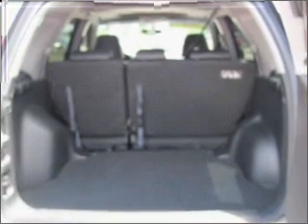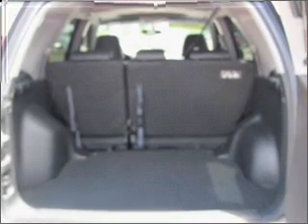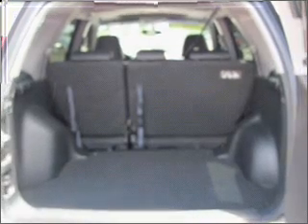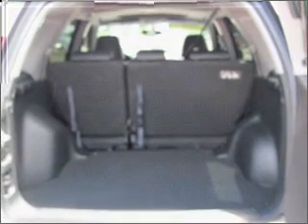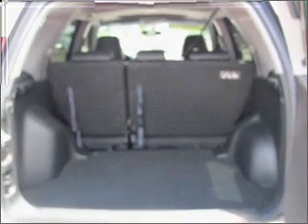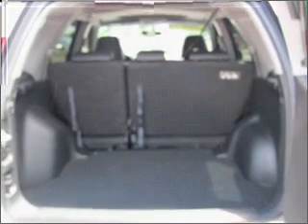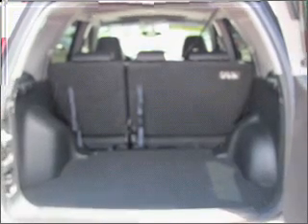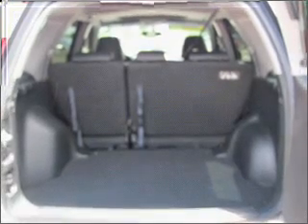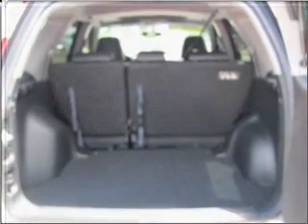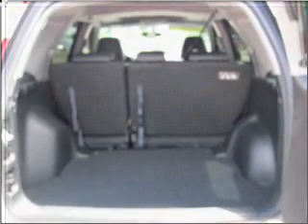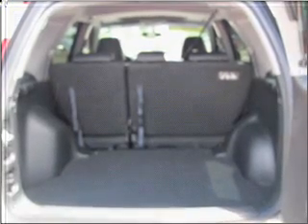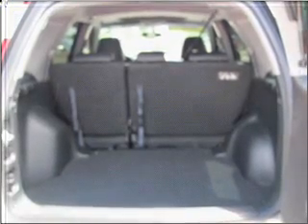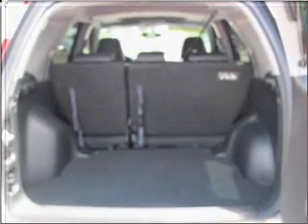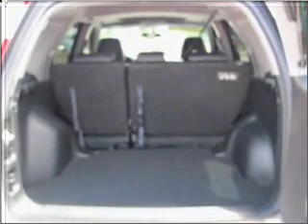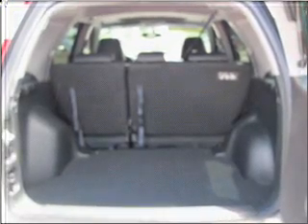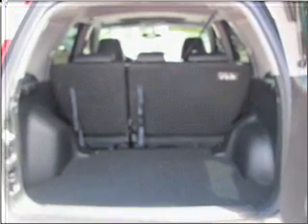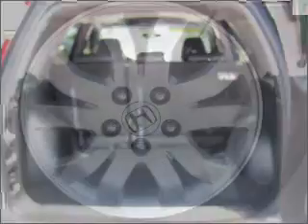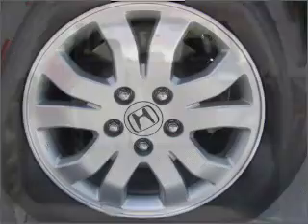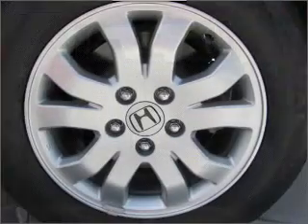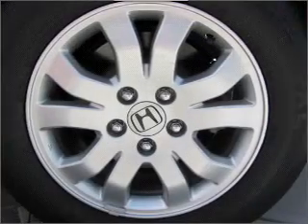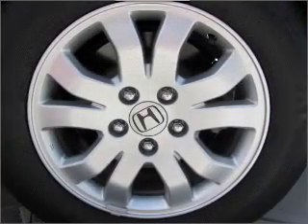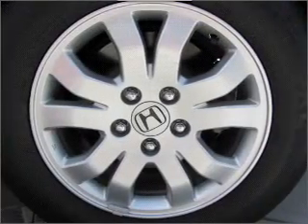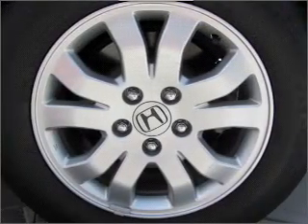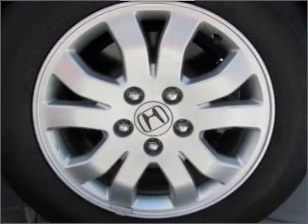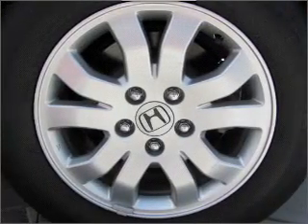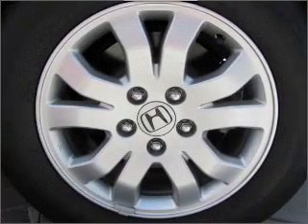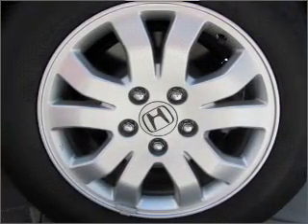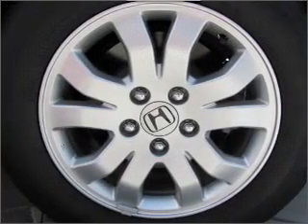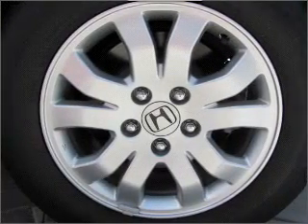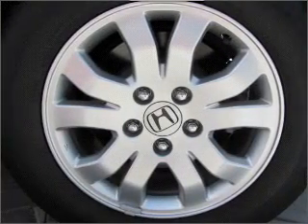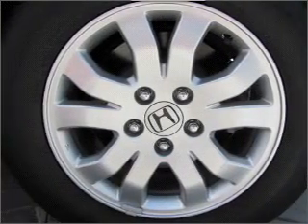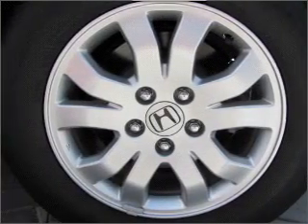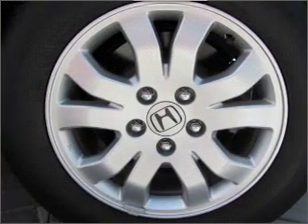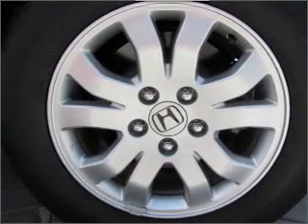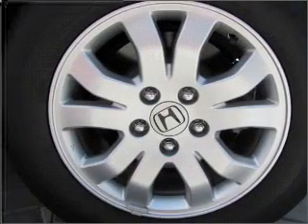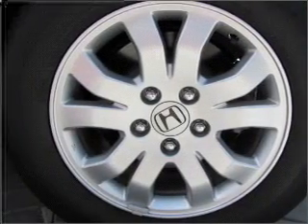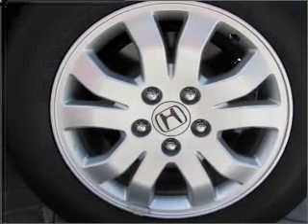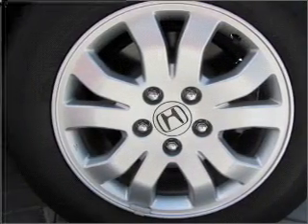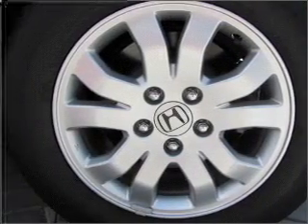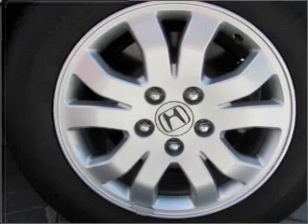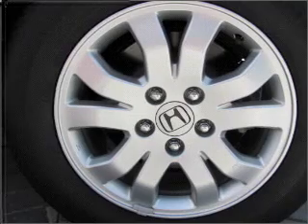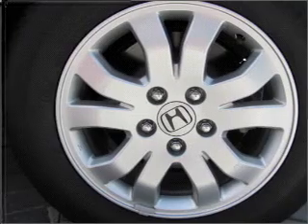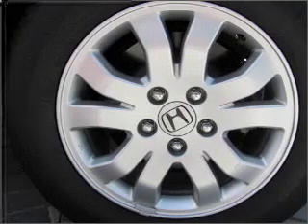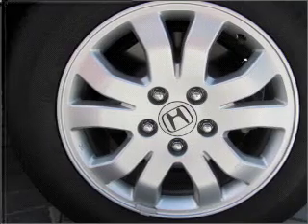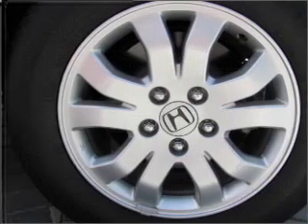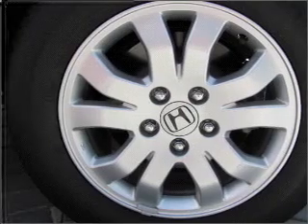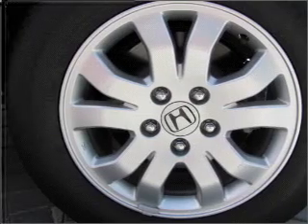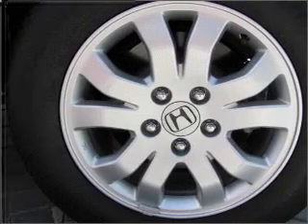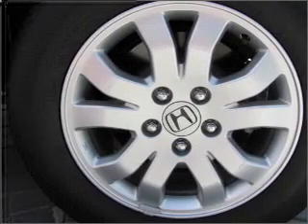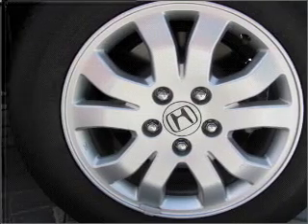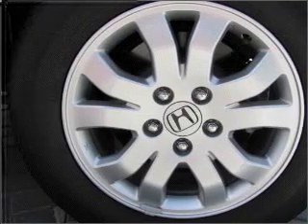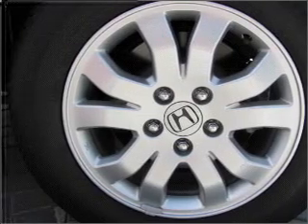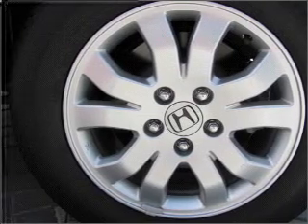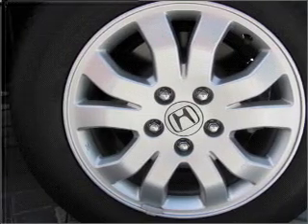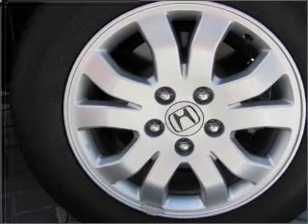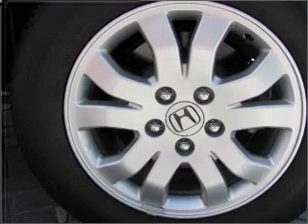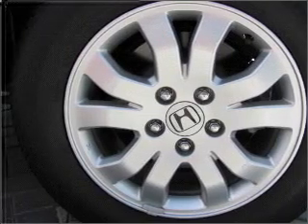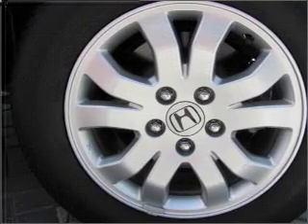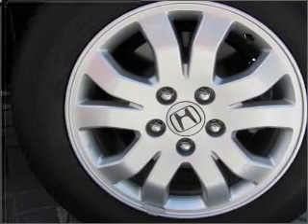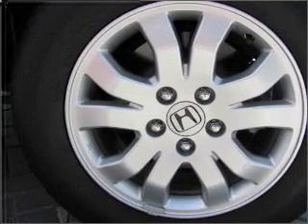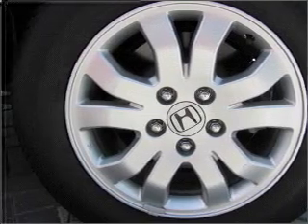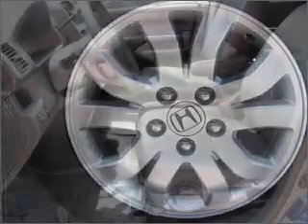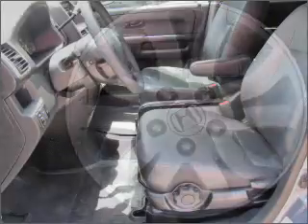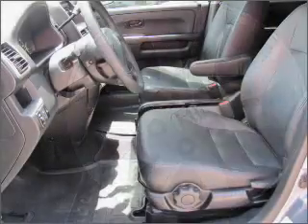Brake safely with the anti-lock braking system. Indulge in the comfort of heated seats. Let the sun shine in with a sunroof.